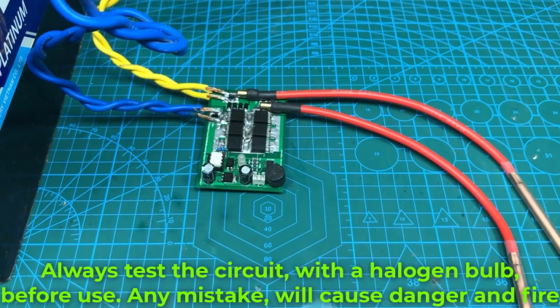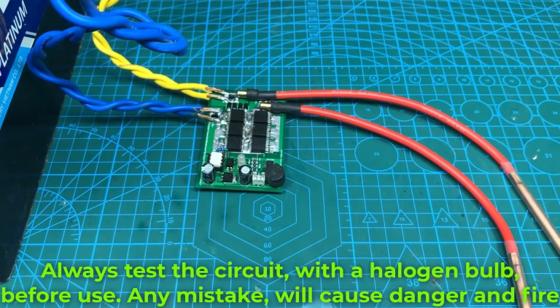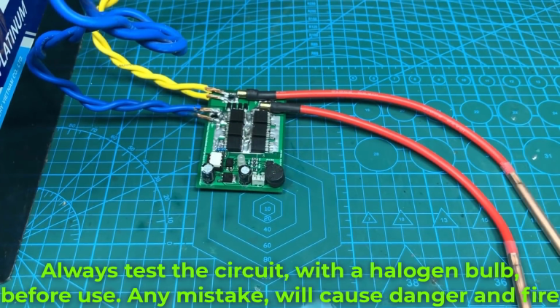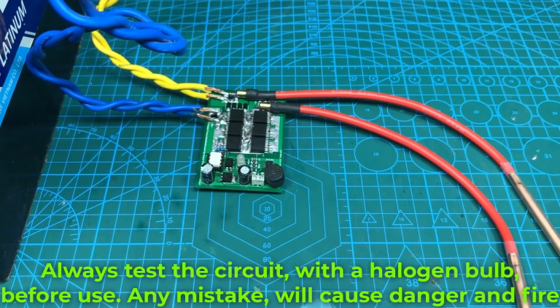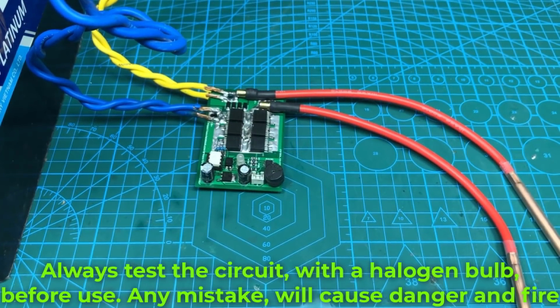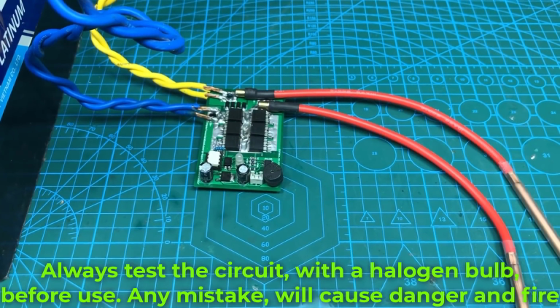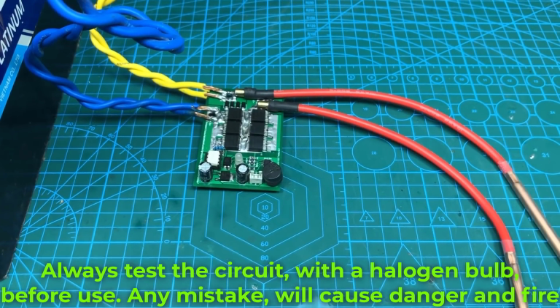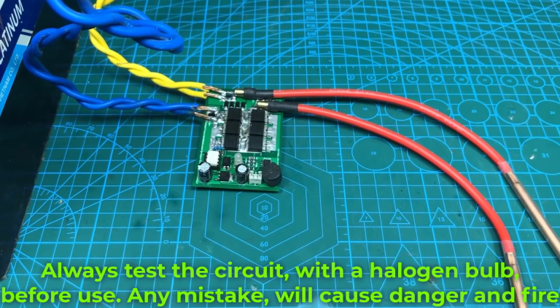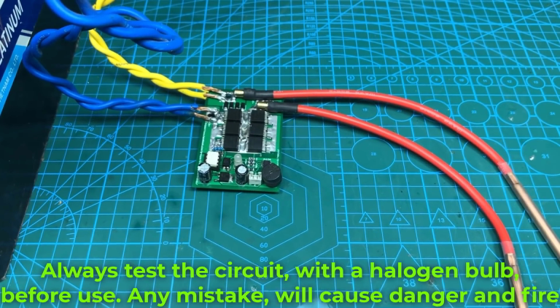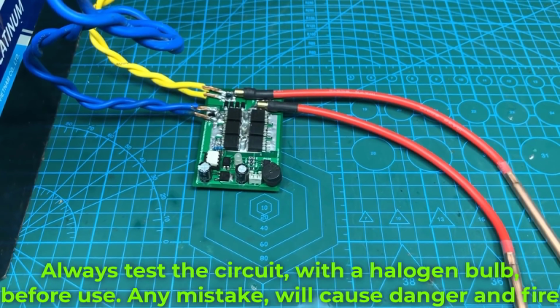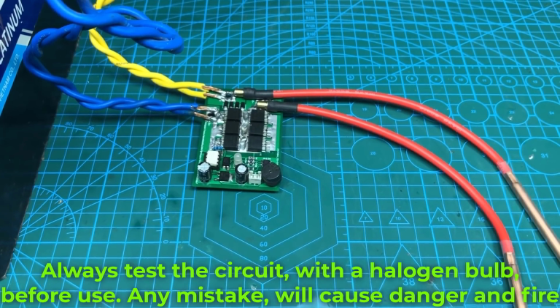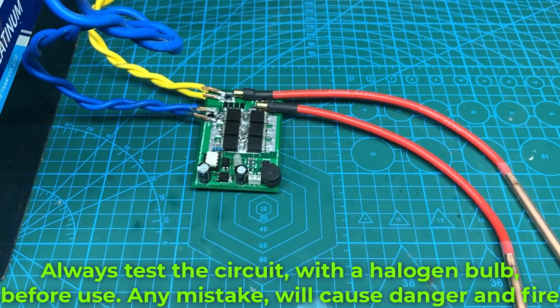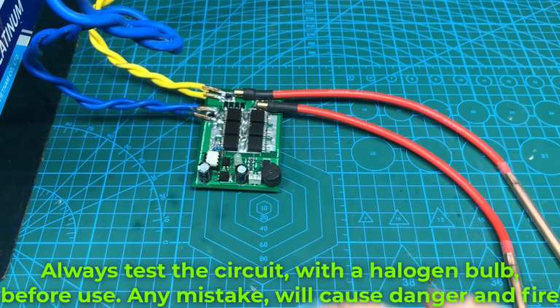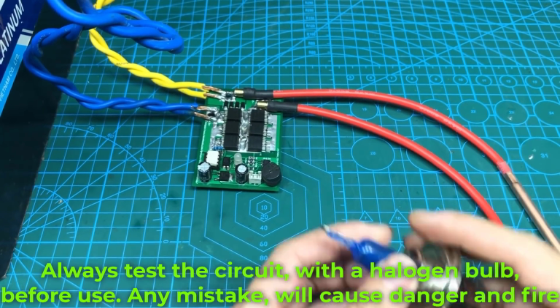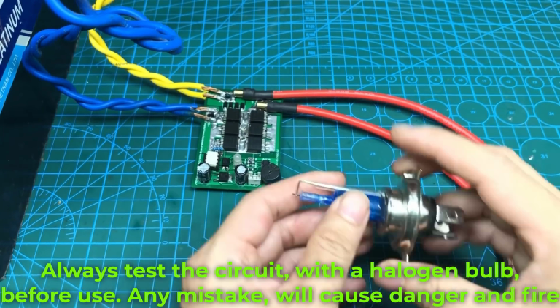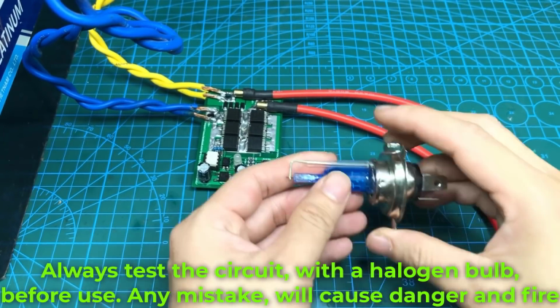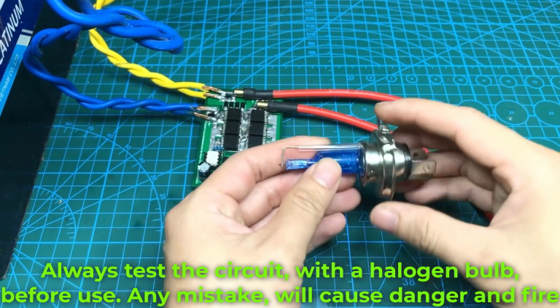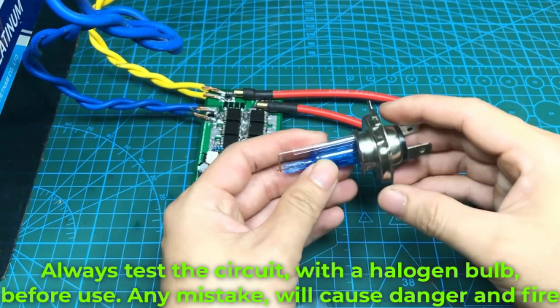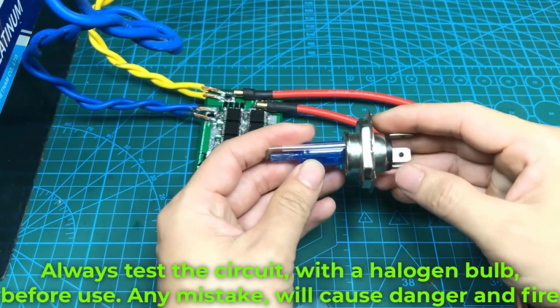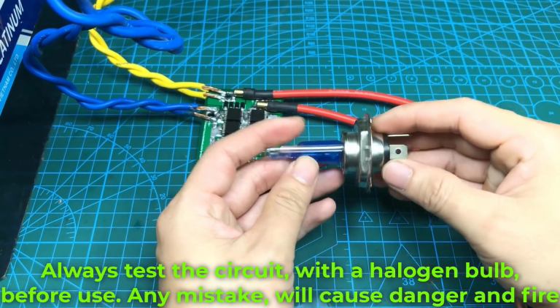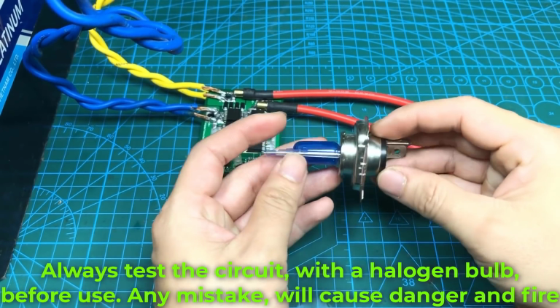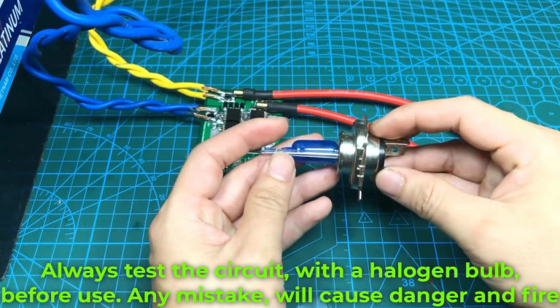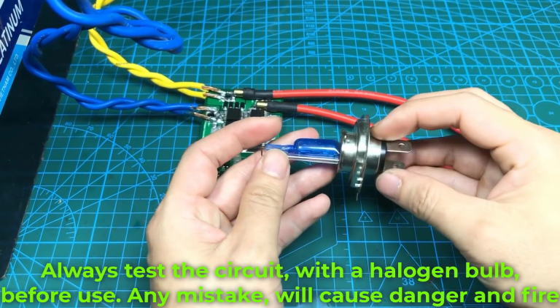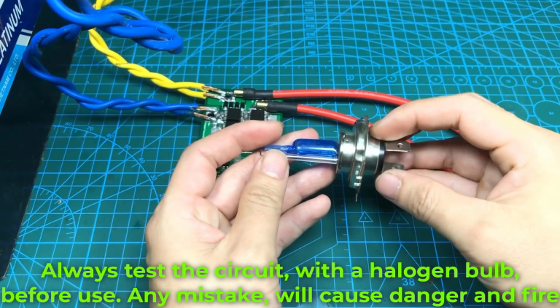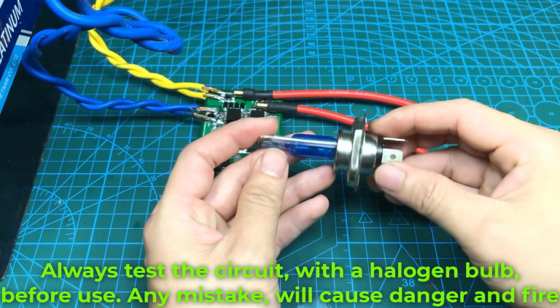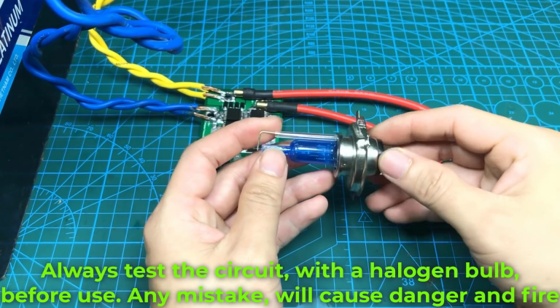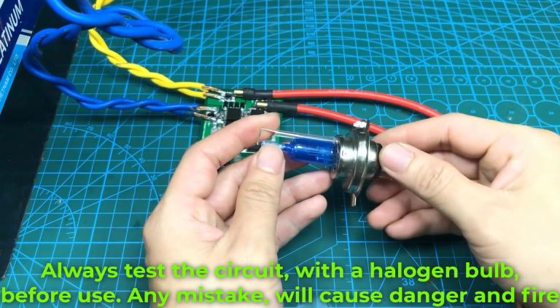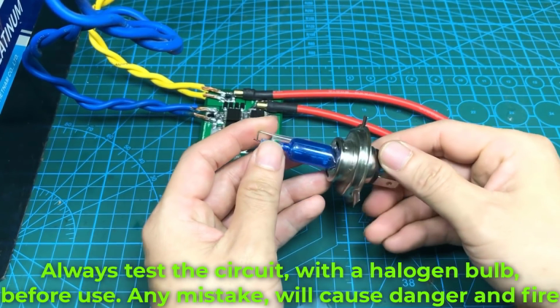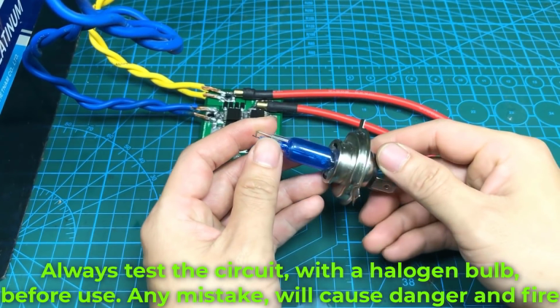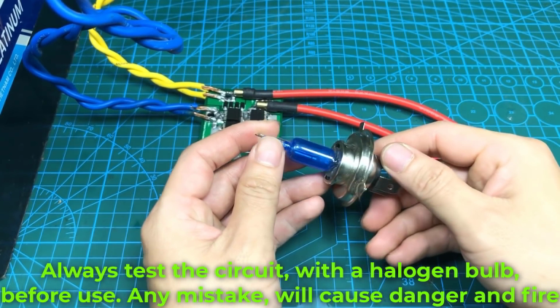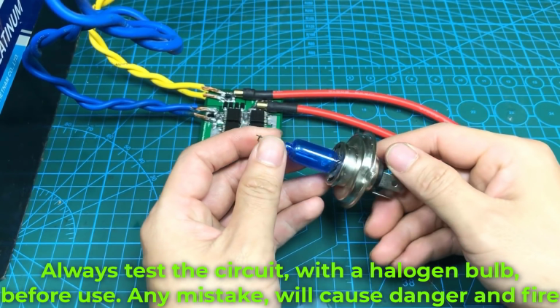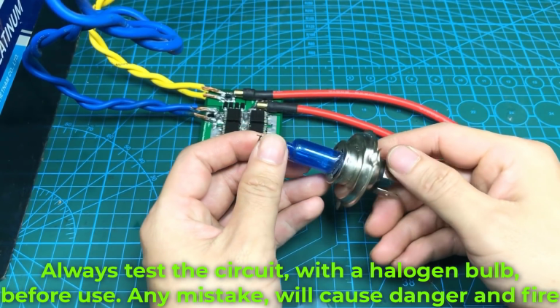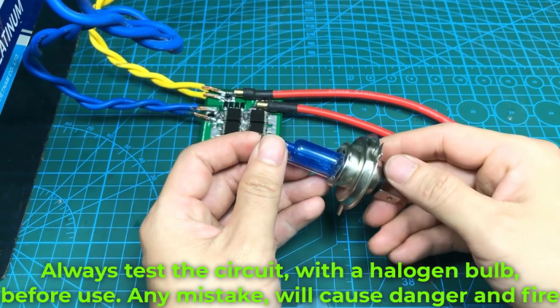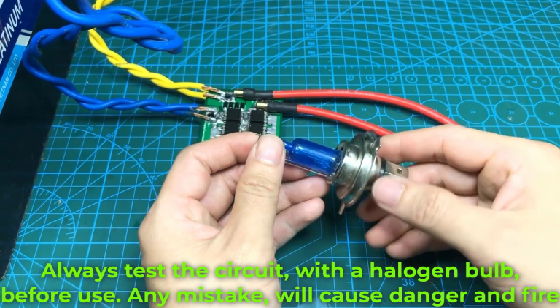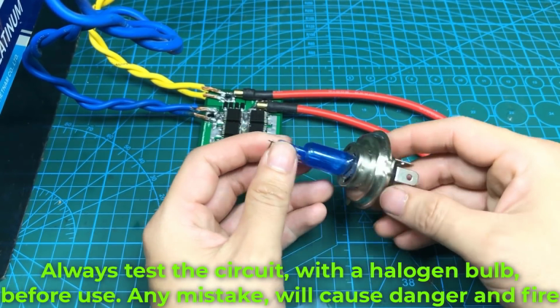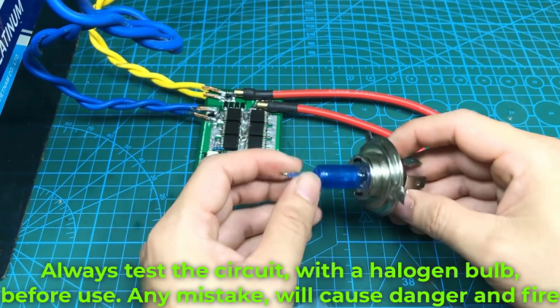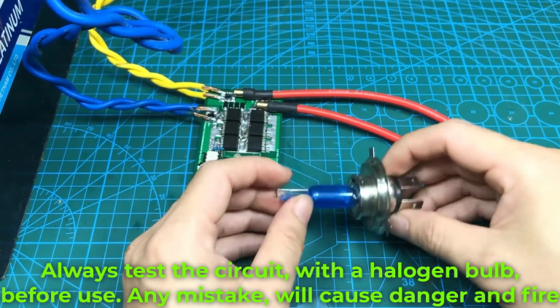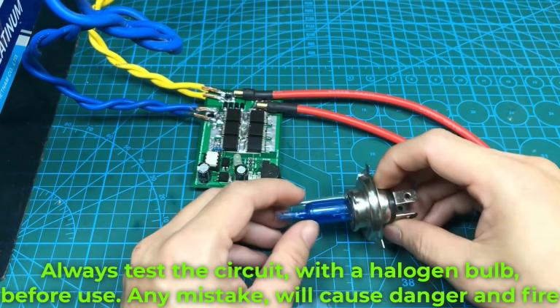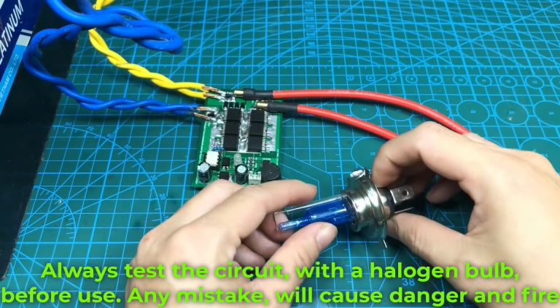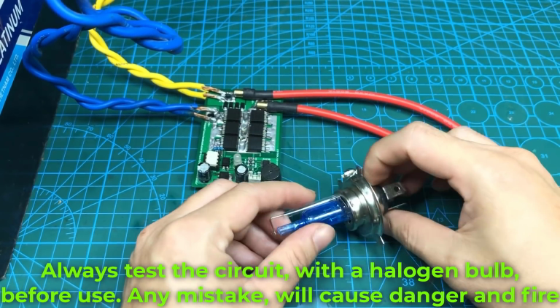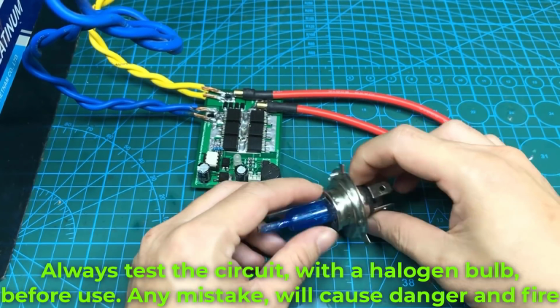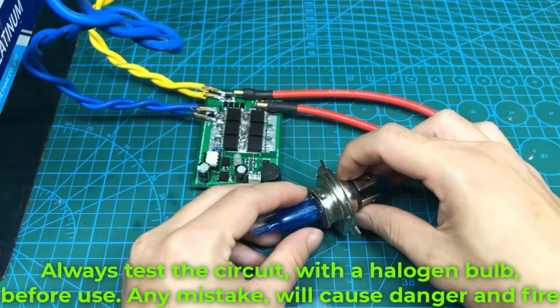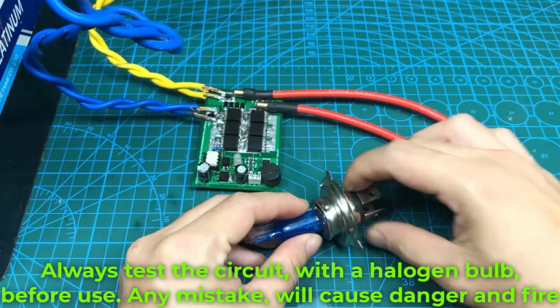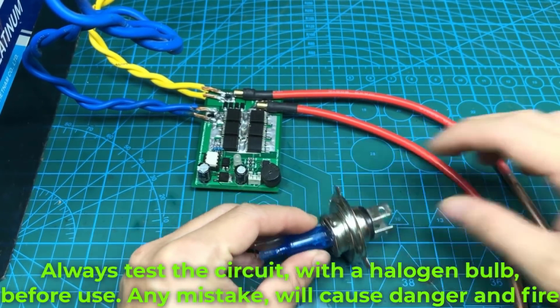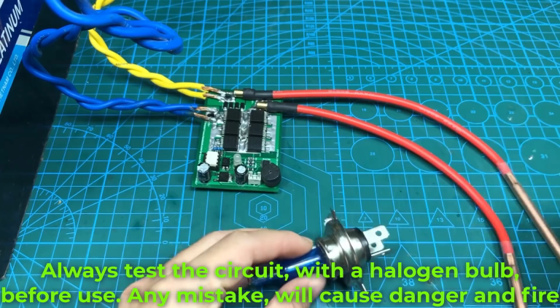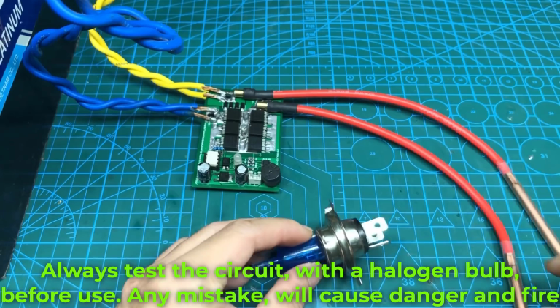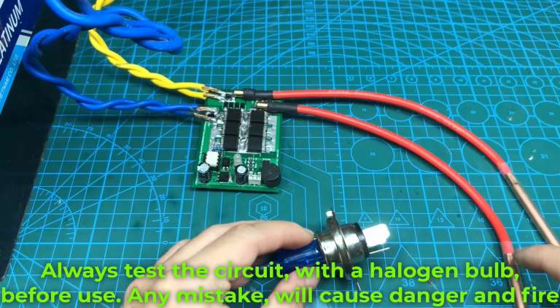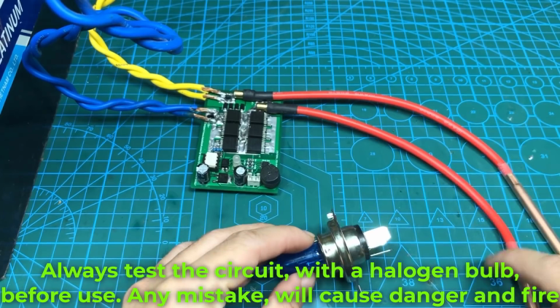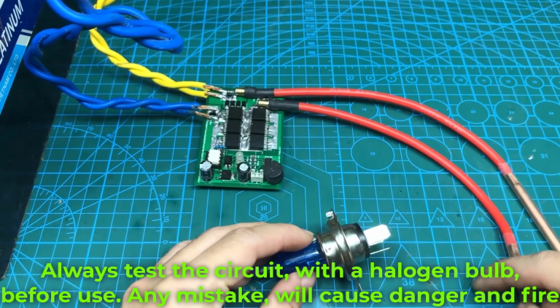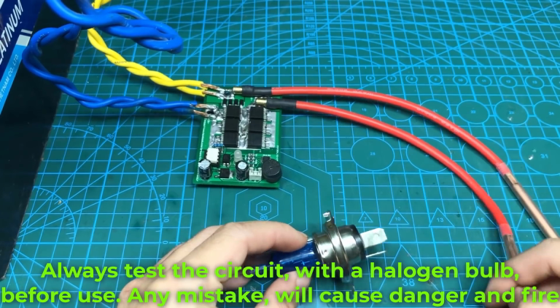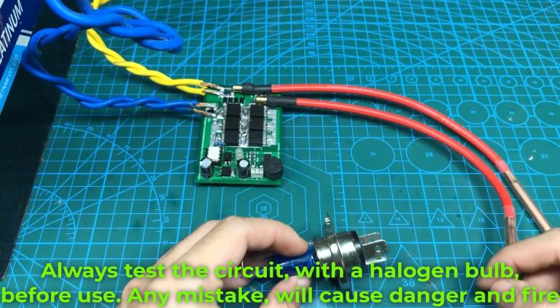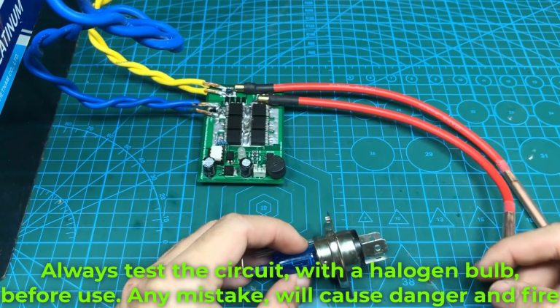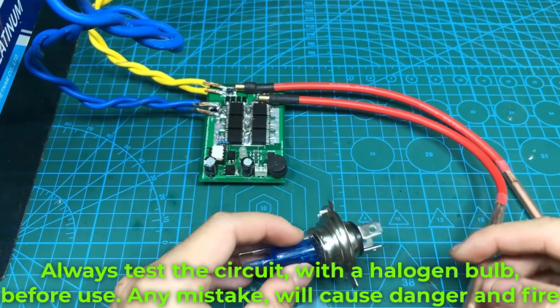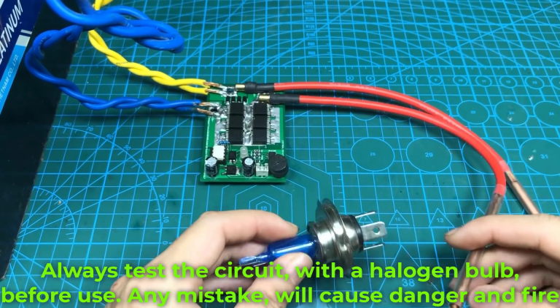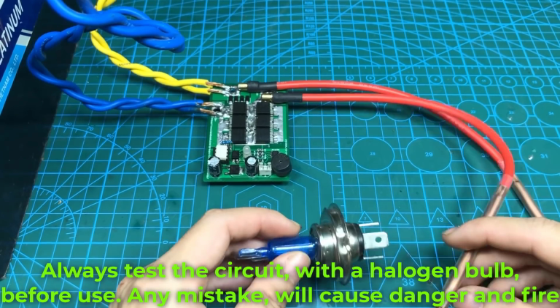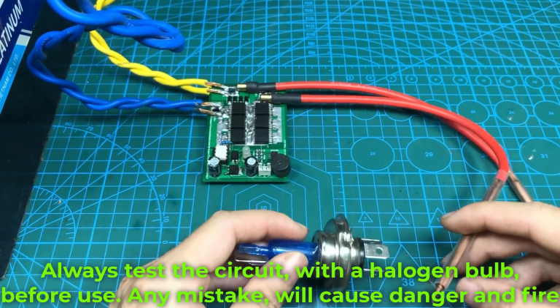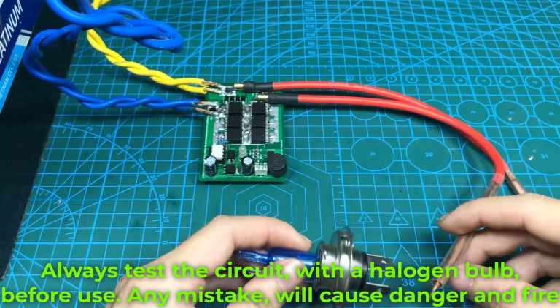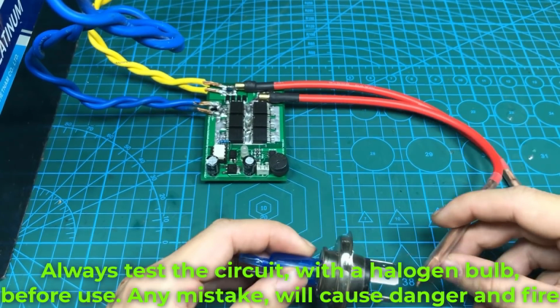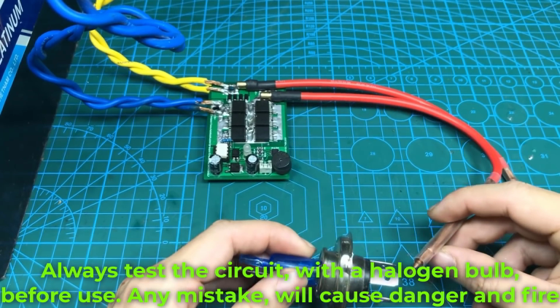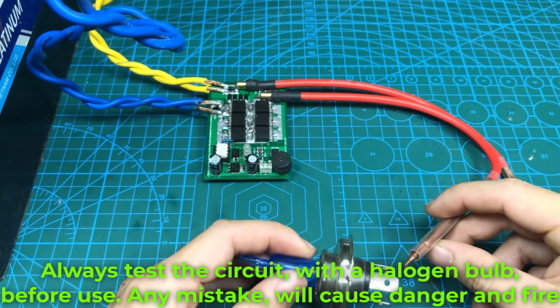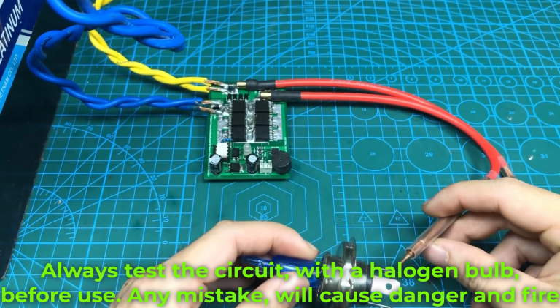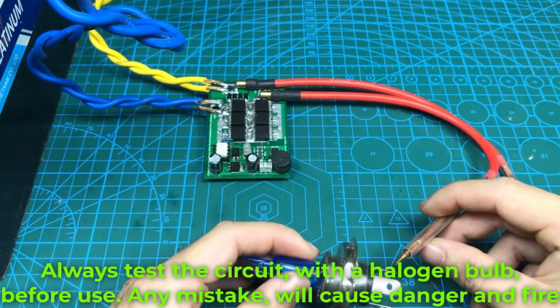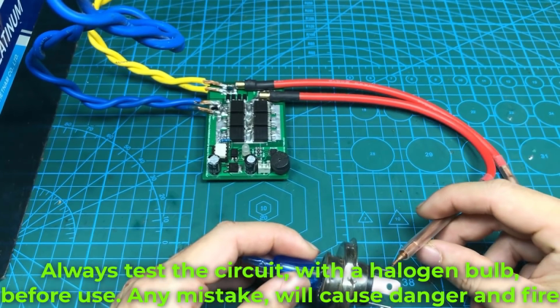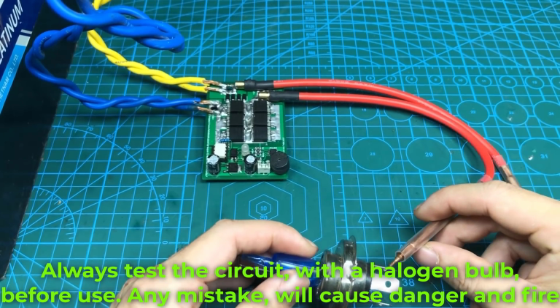Always test the circuit with a halogen bulb before use. Any mistake will cause danger and fire.